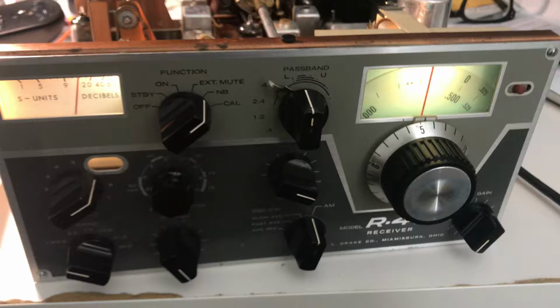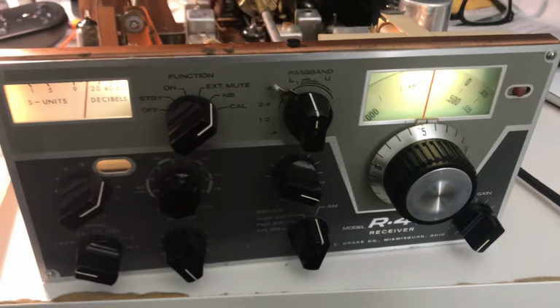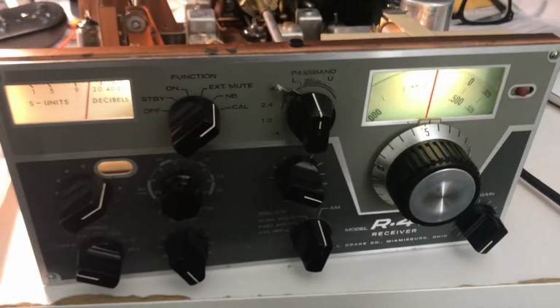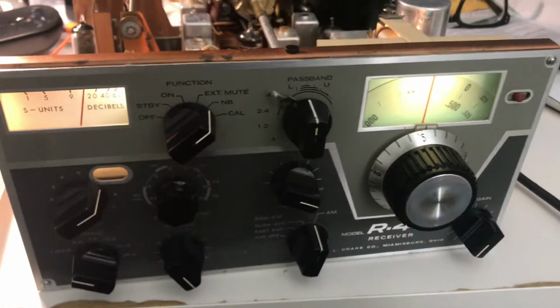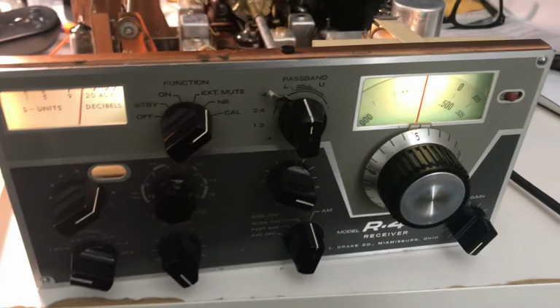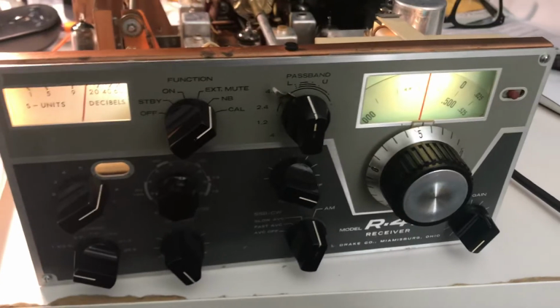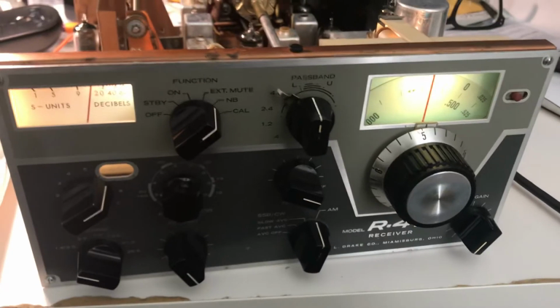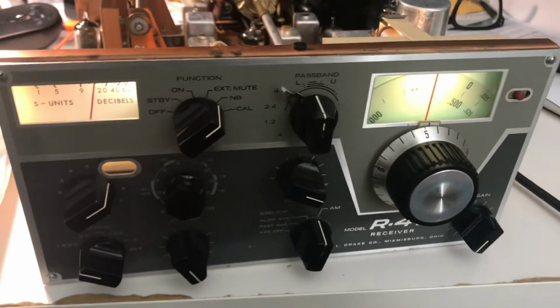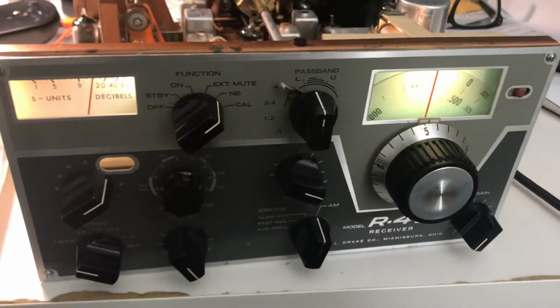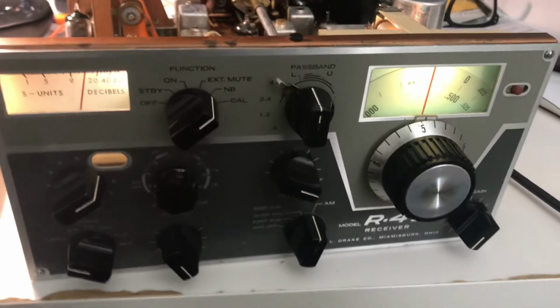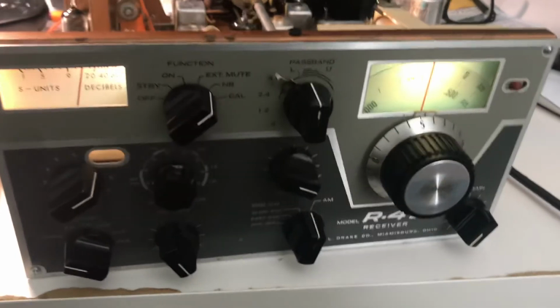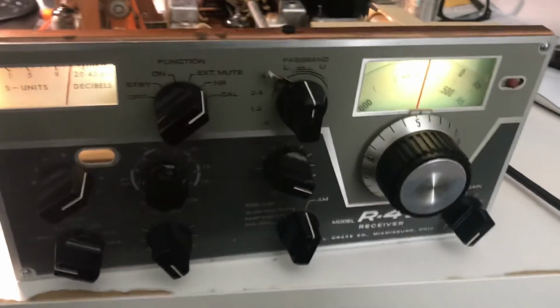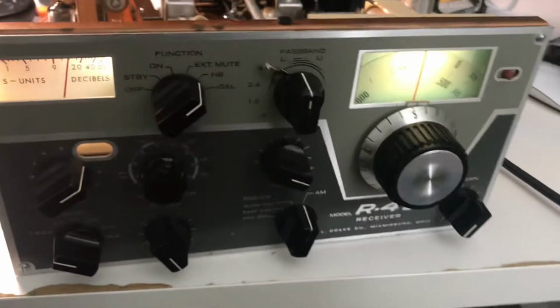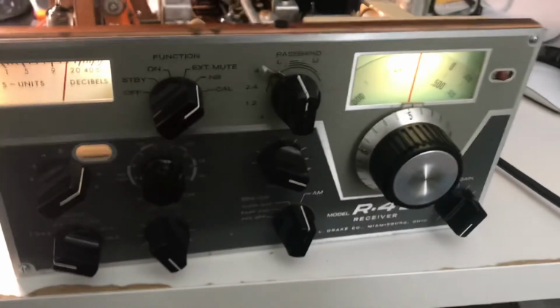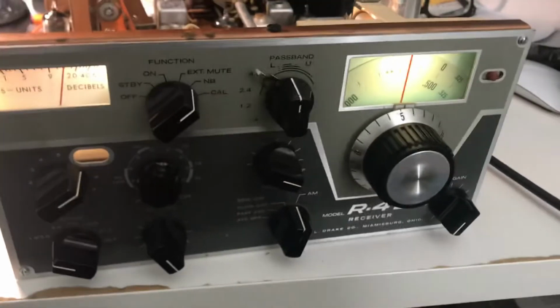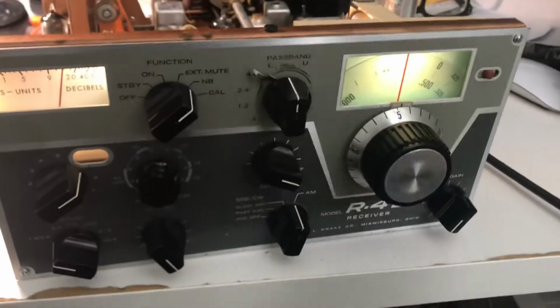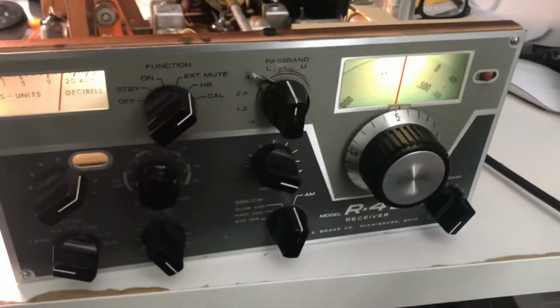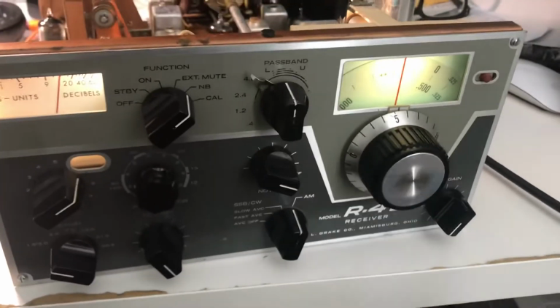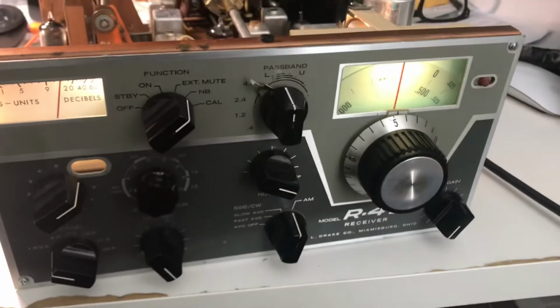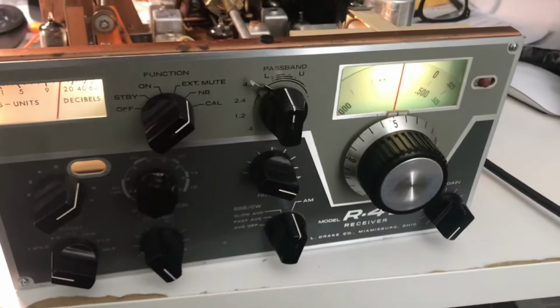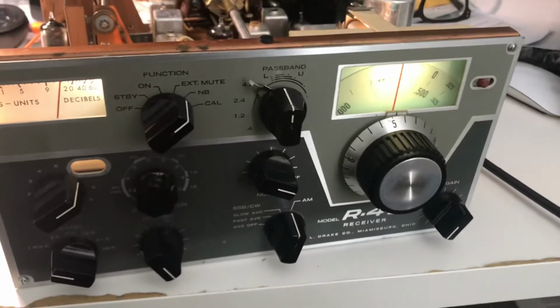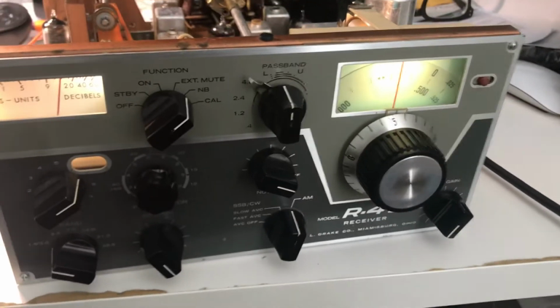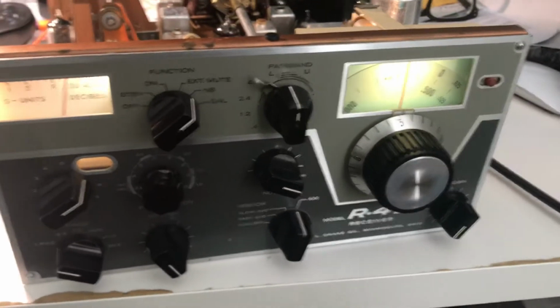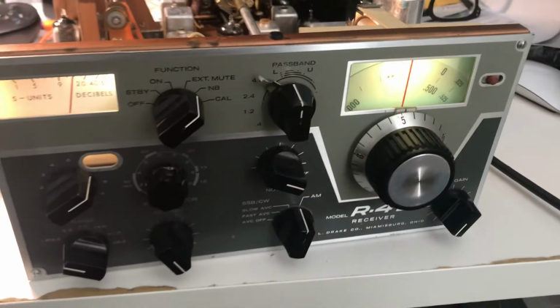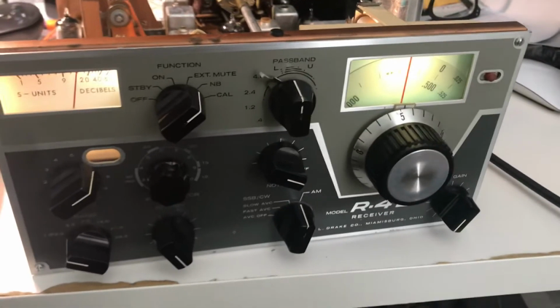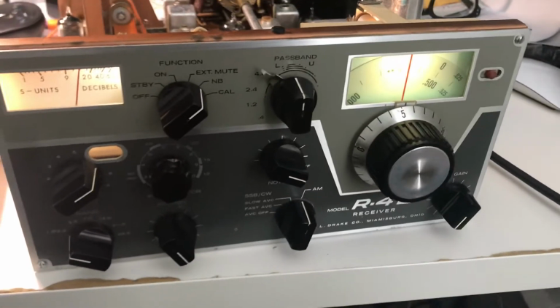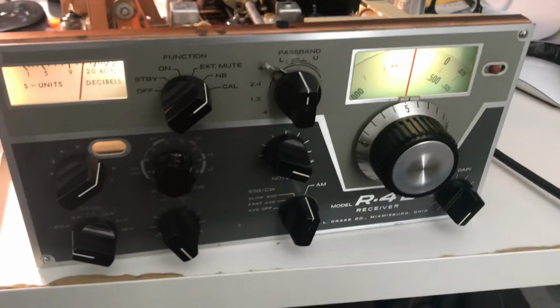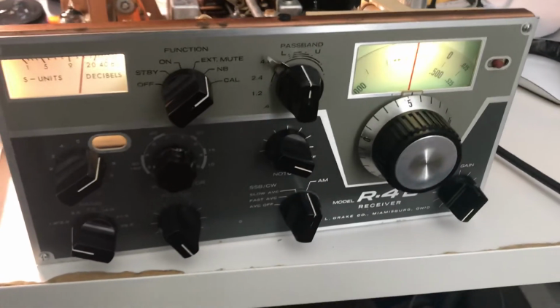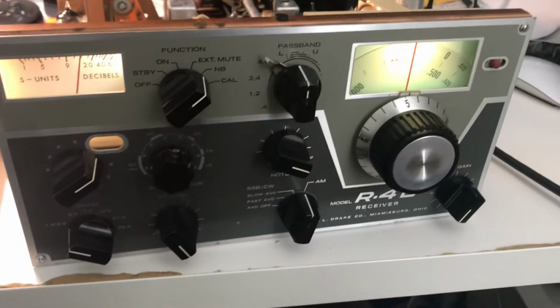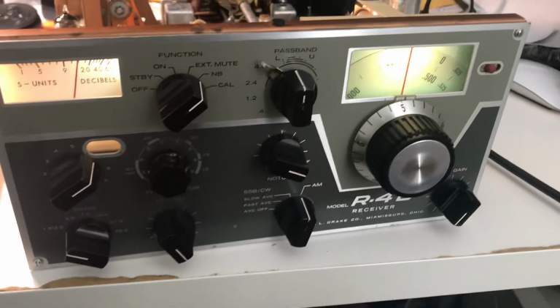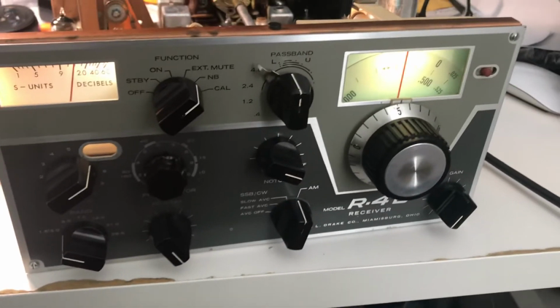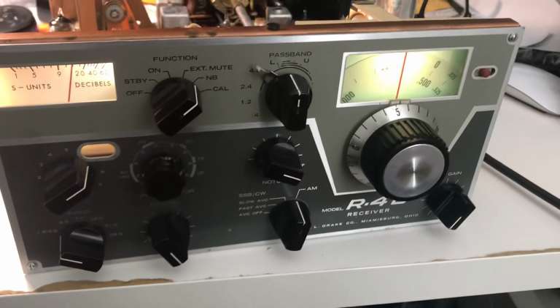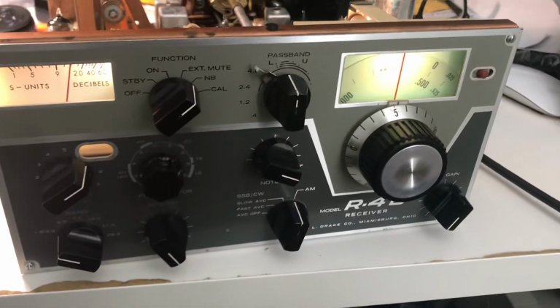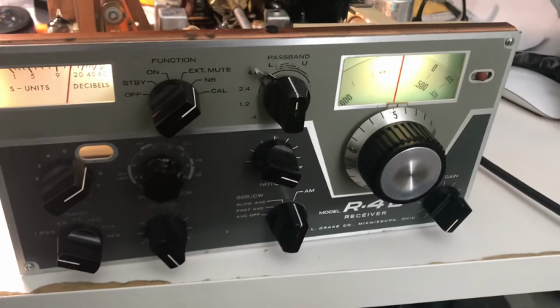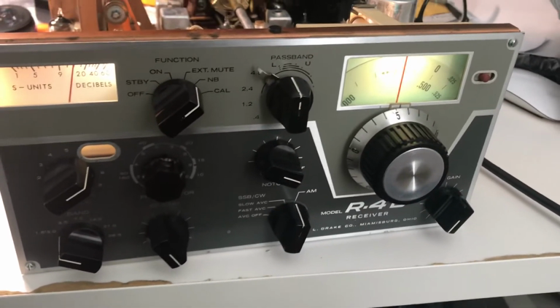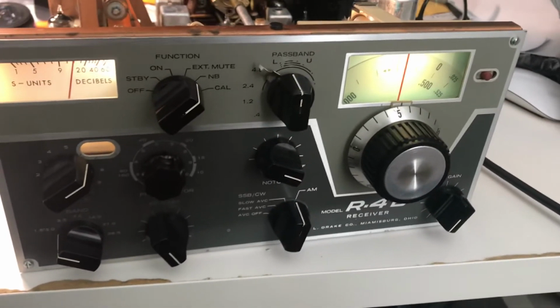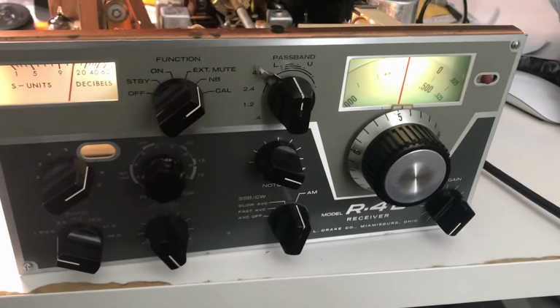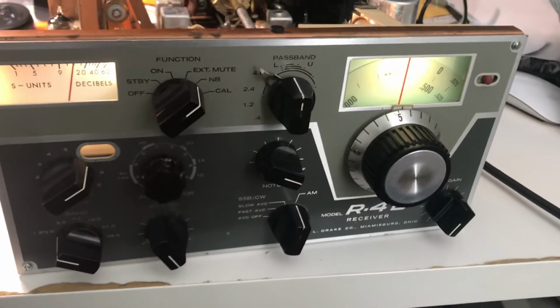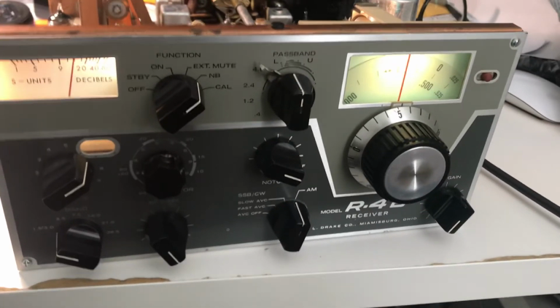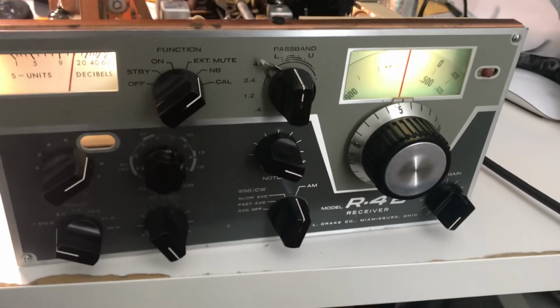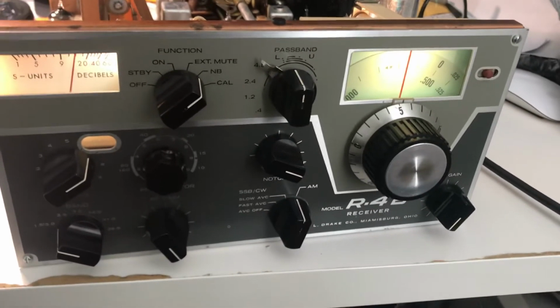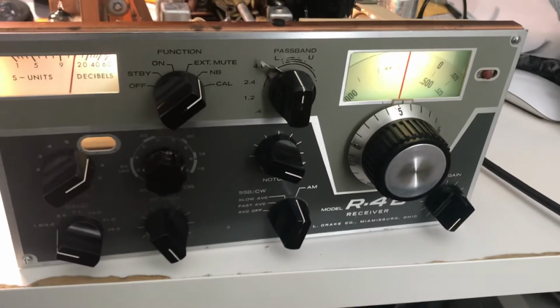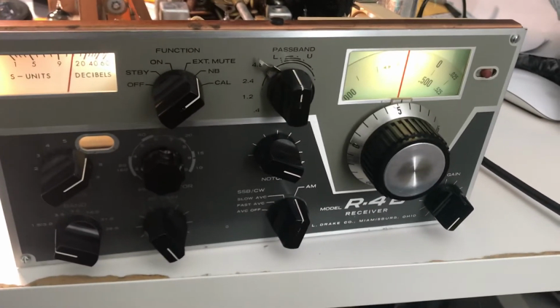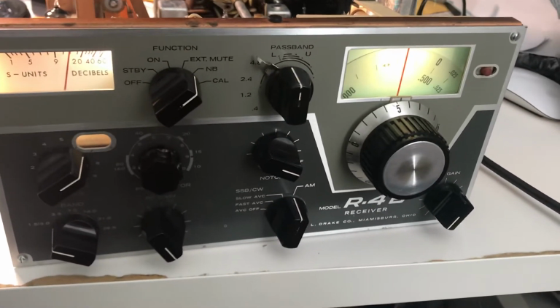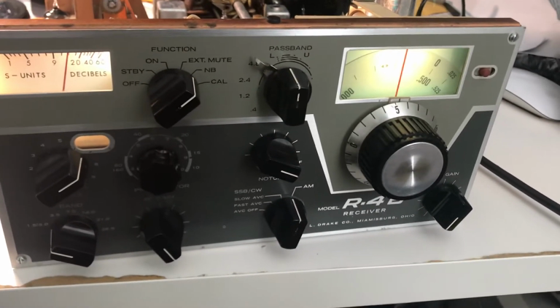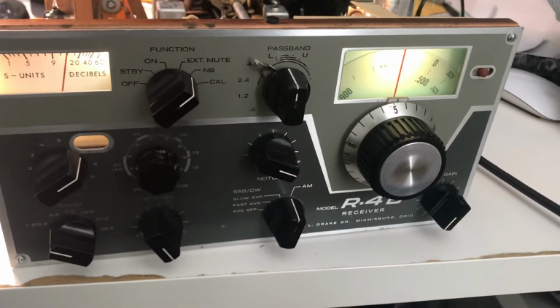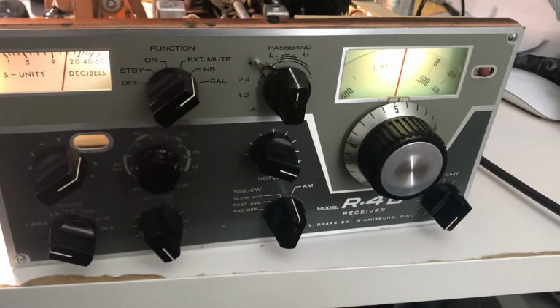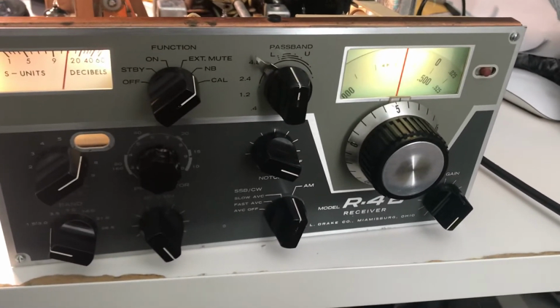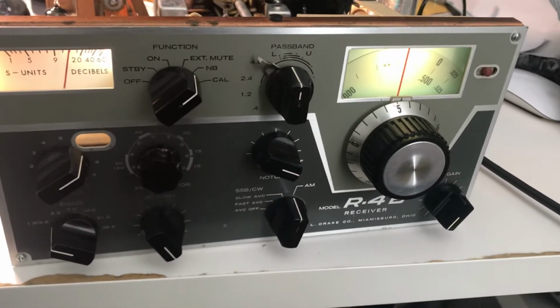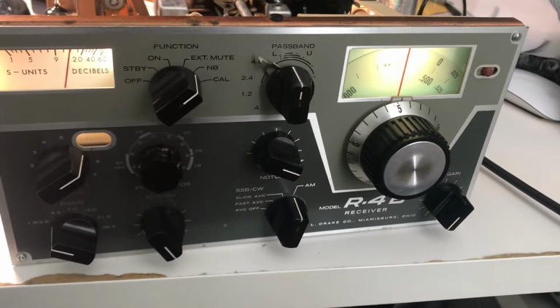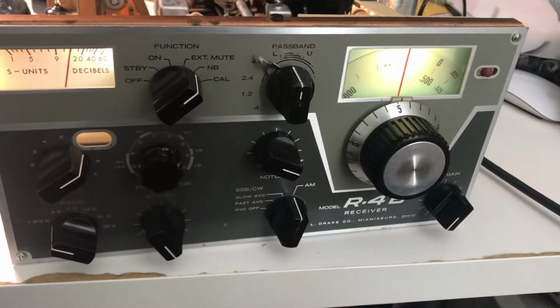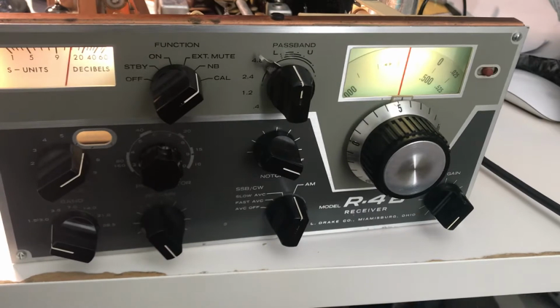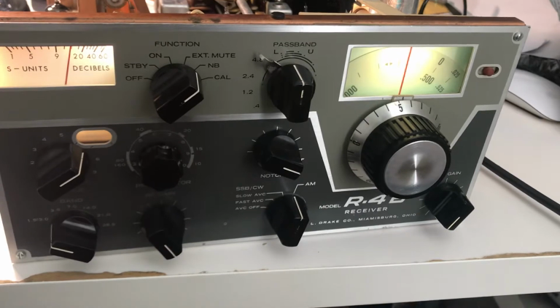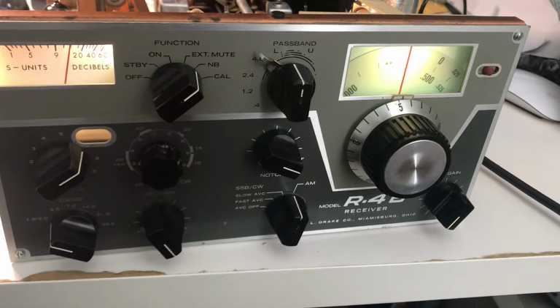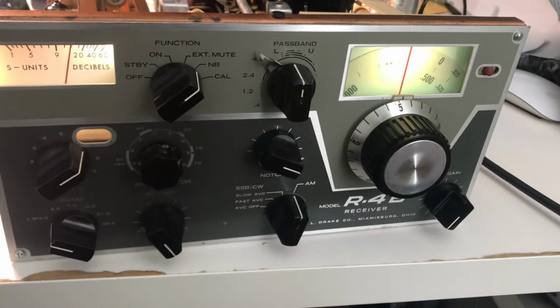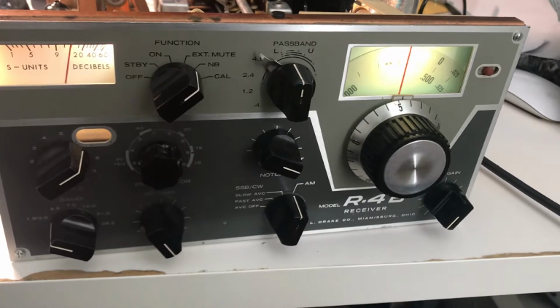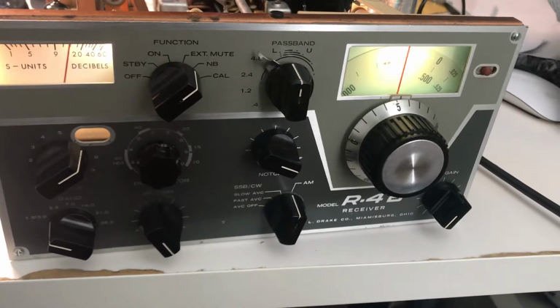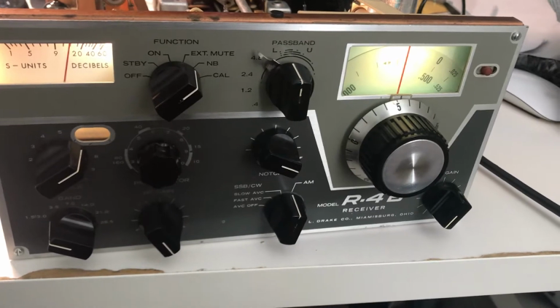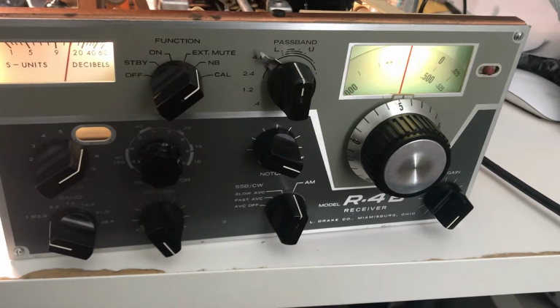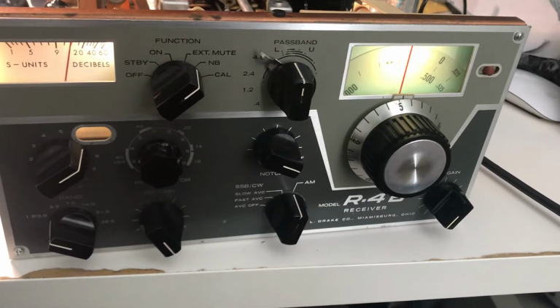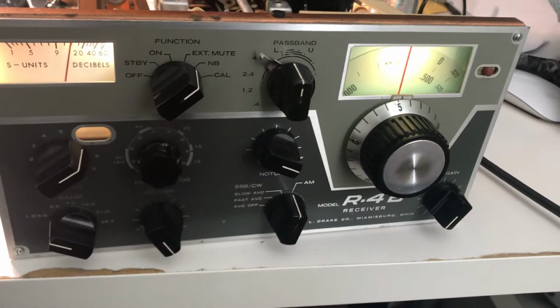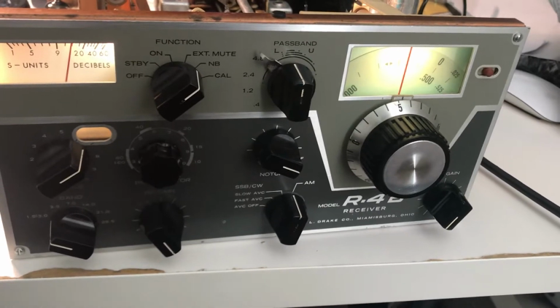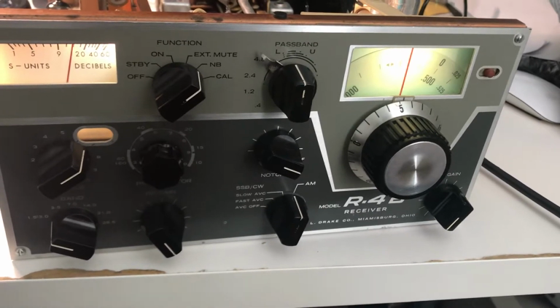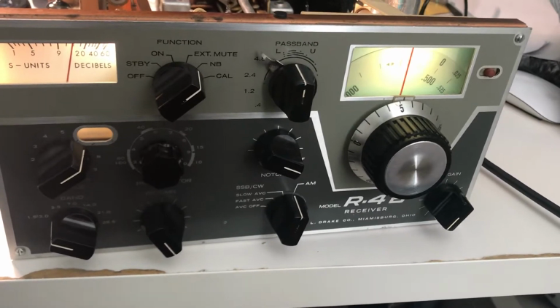Here's the results of my tune-up on the R4B, going through the IF stages with the KCIF and the higher IF.